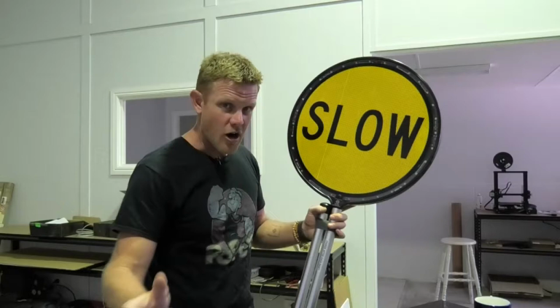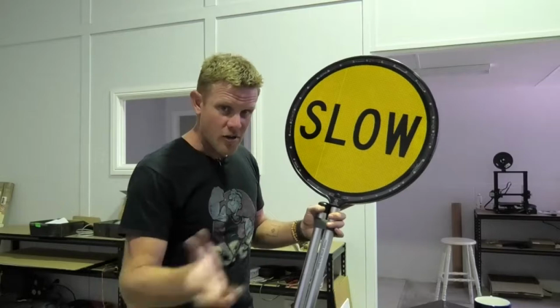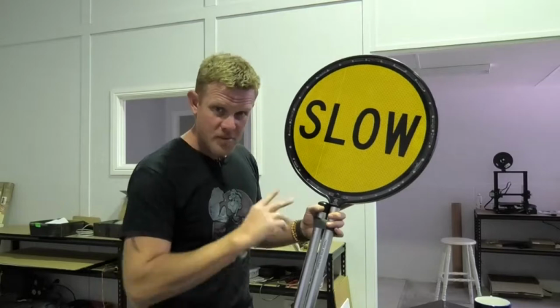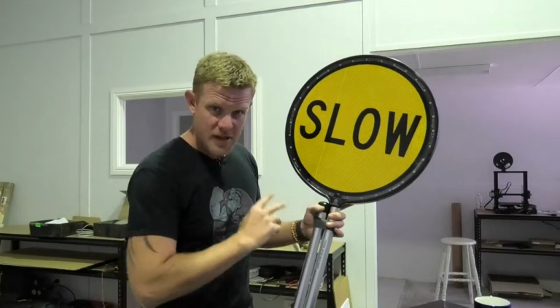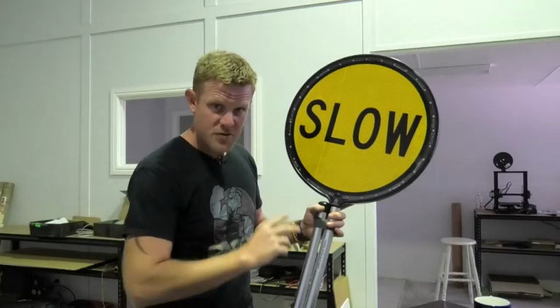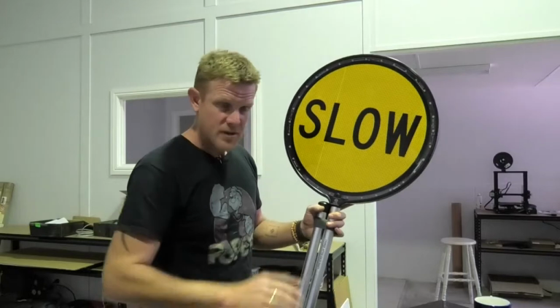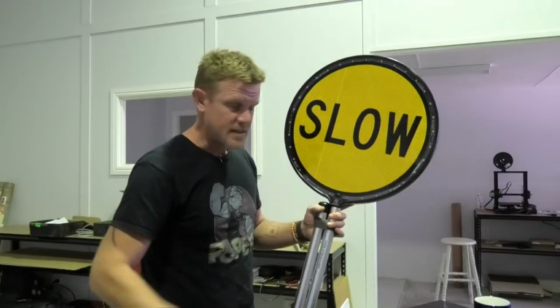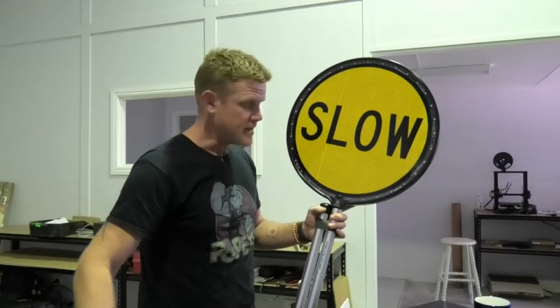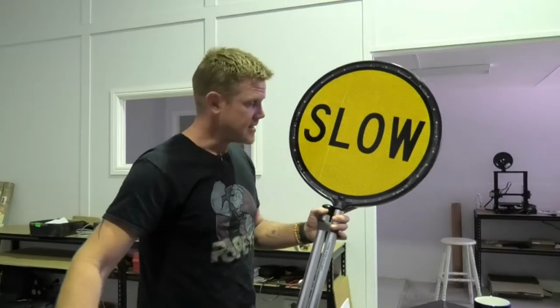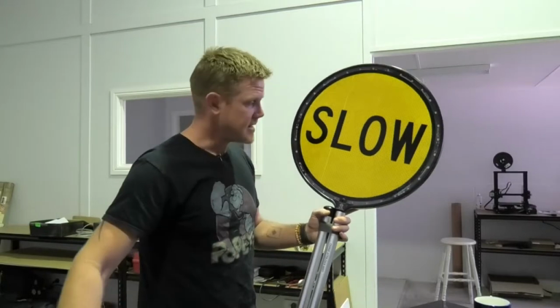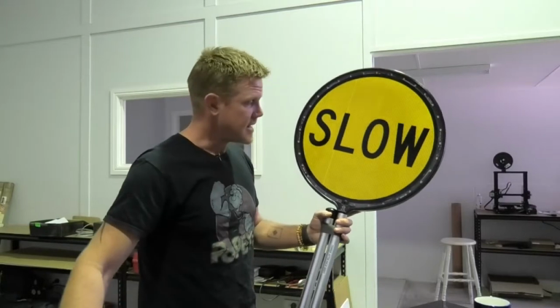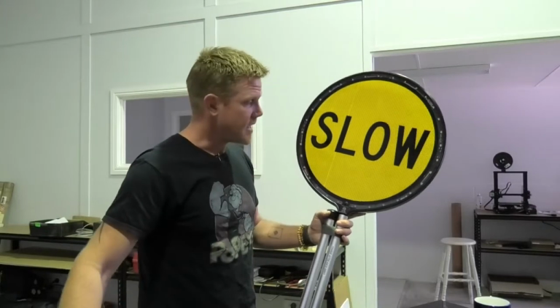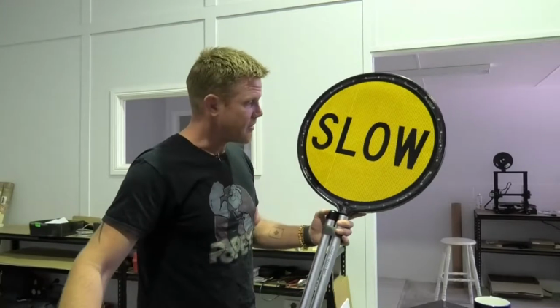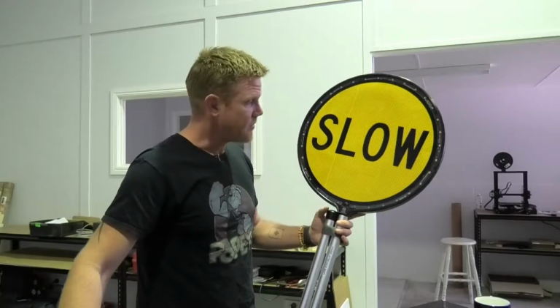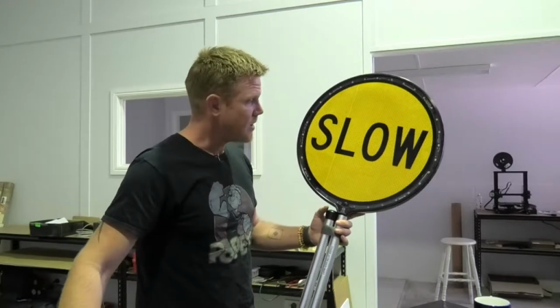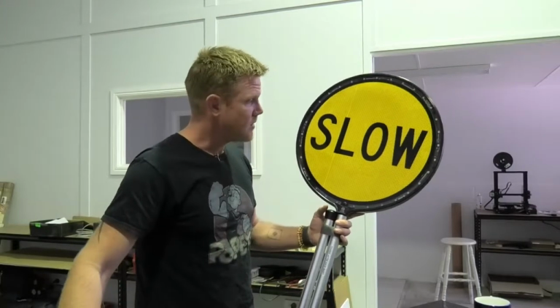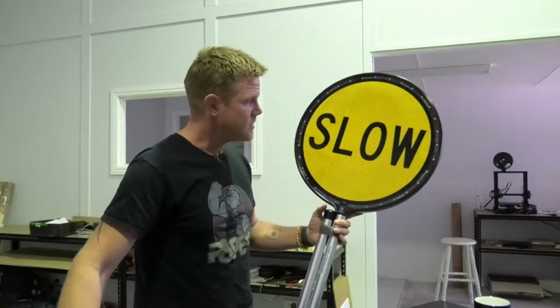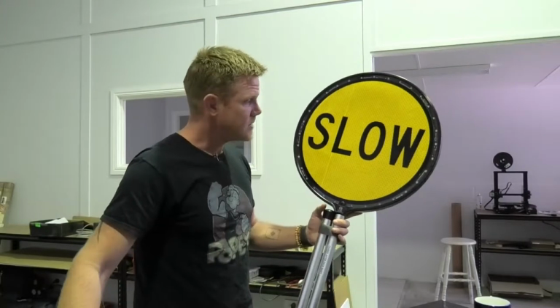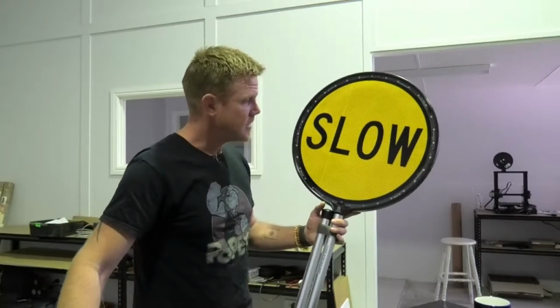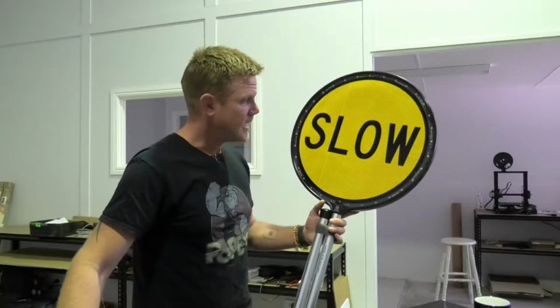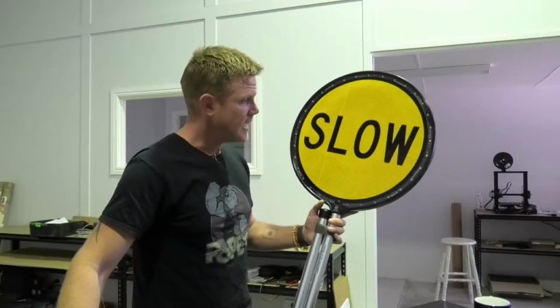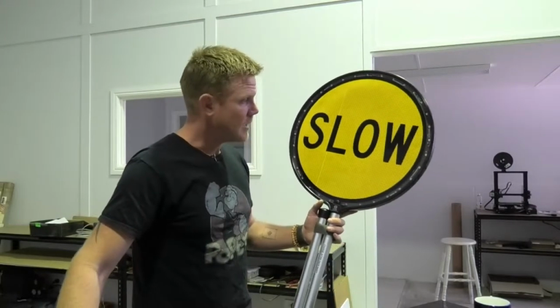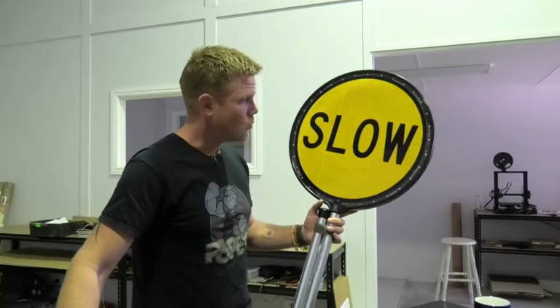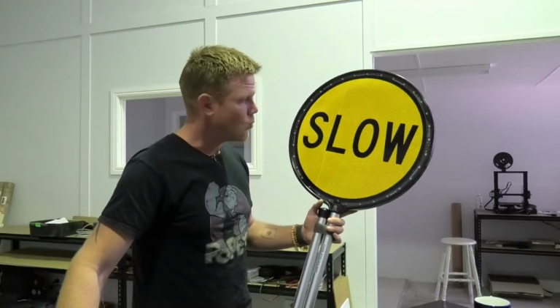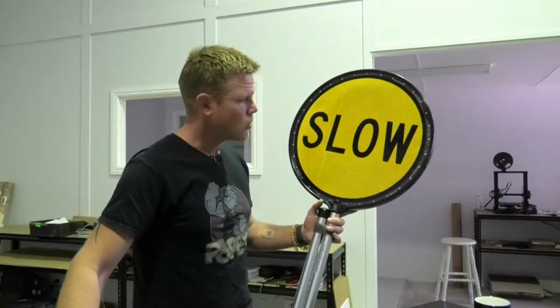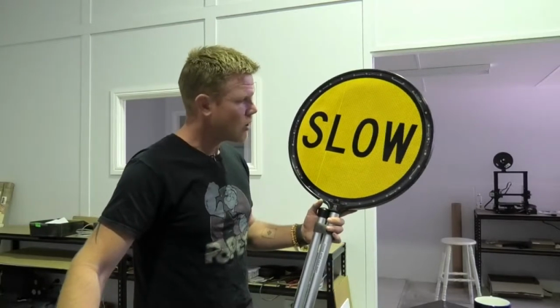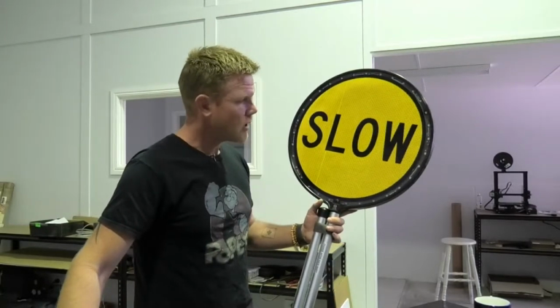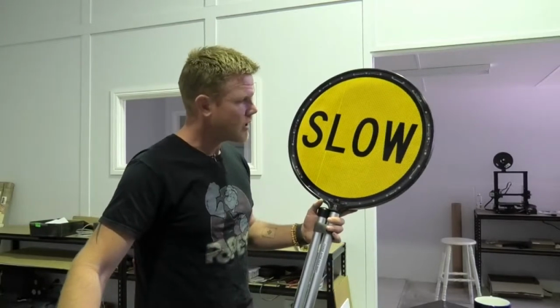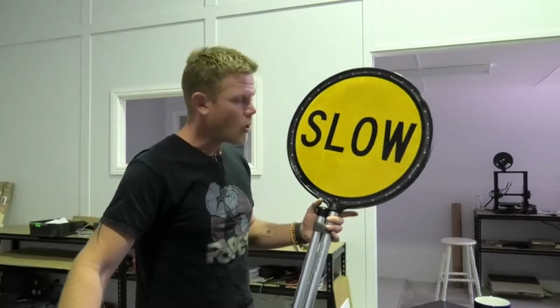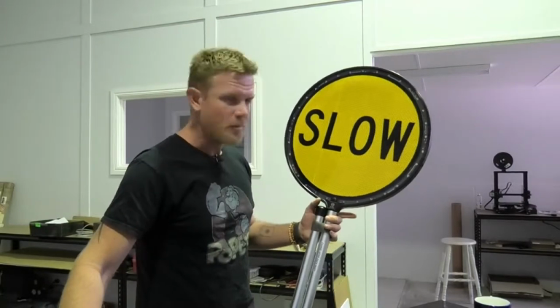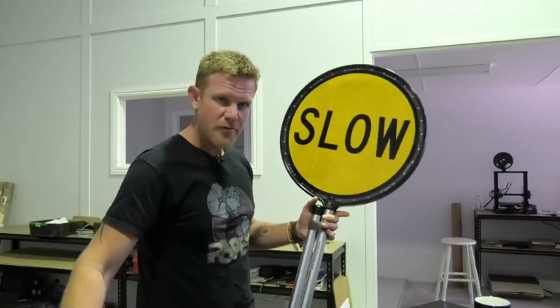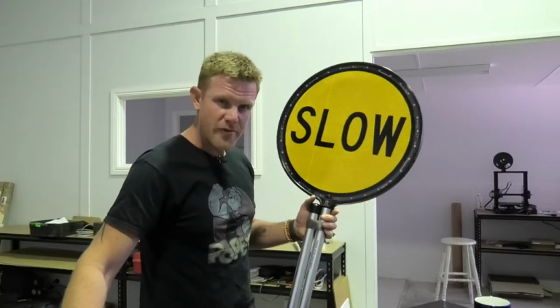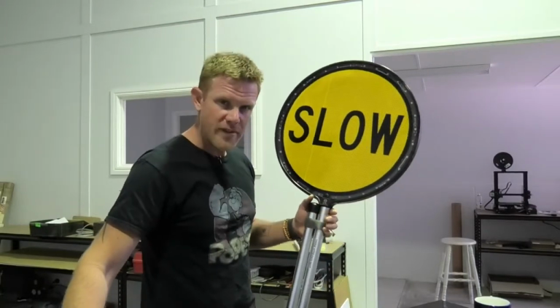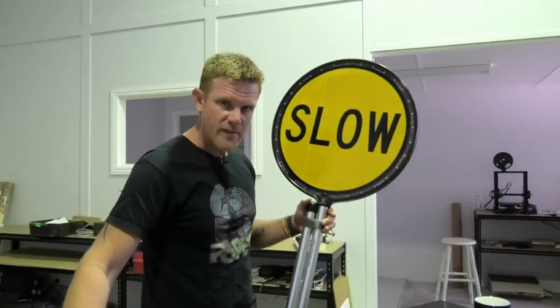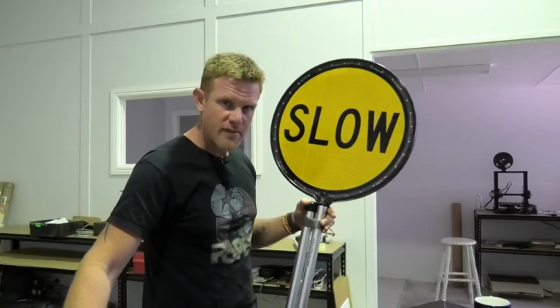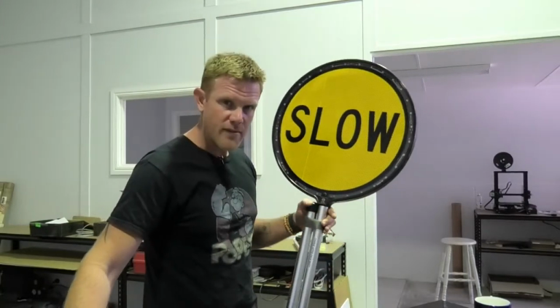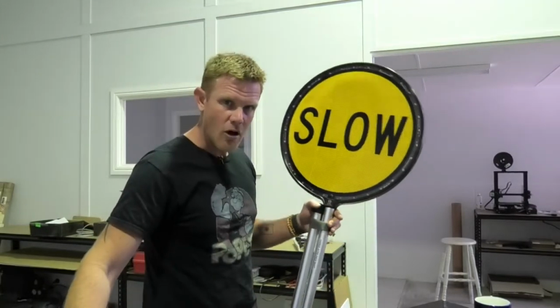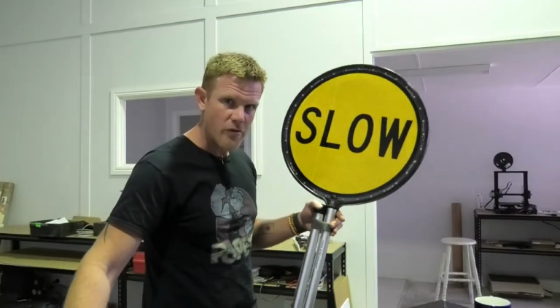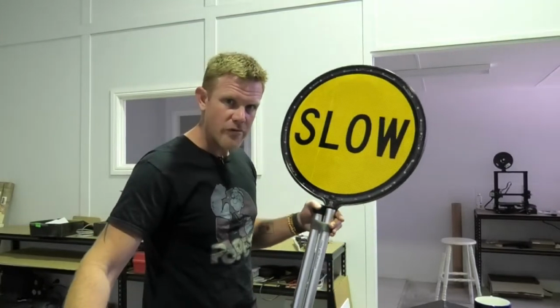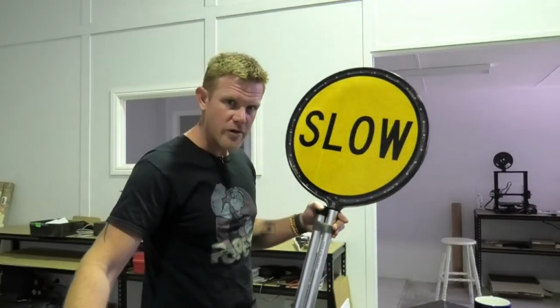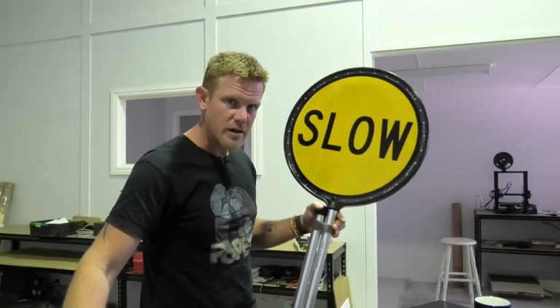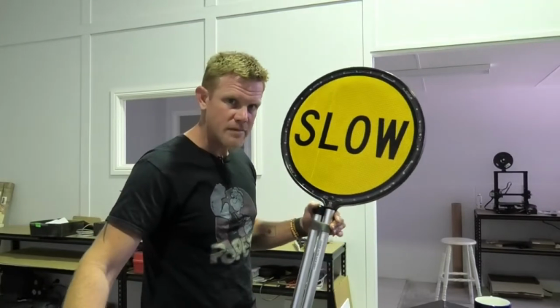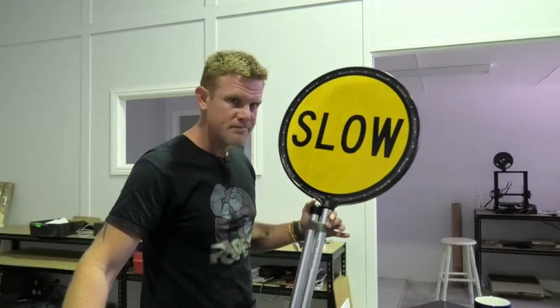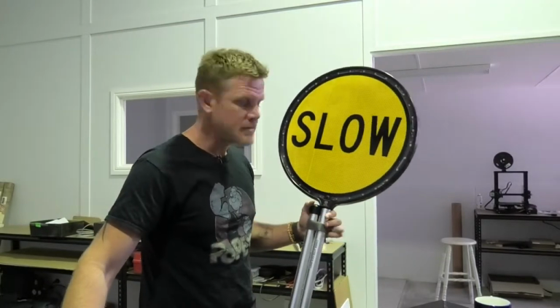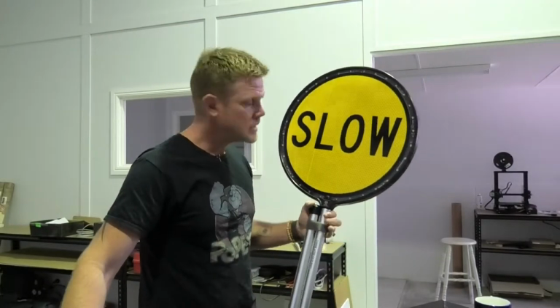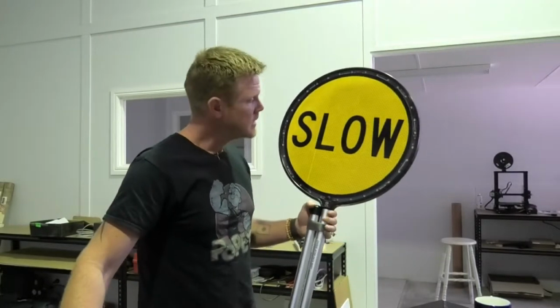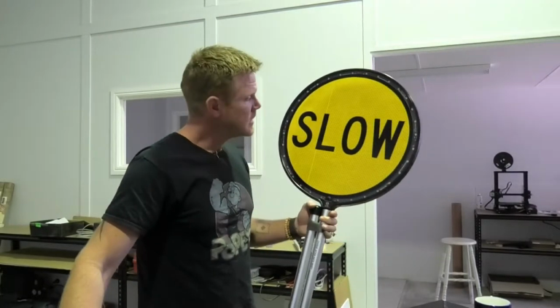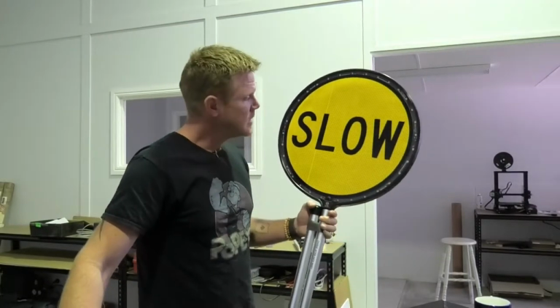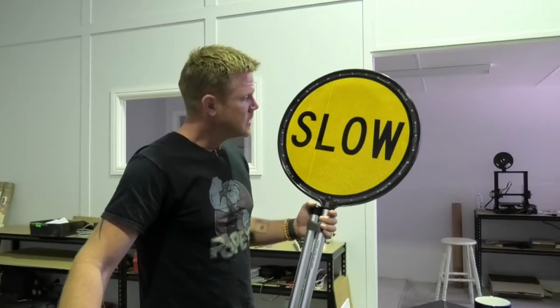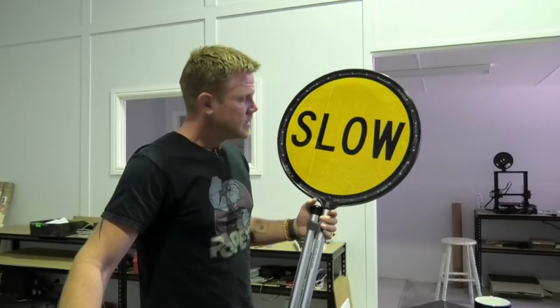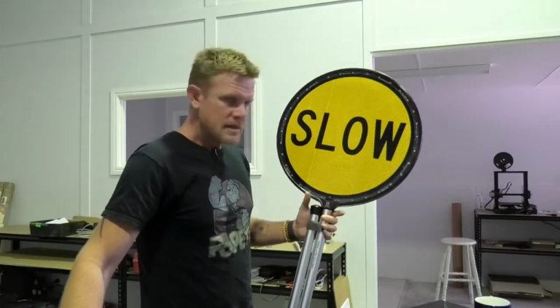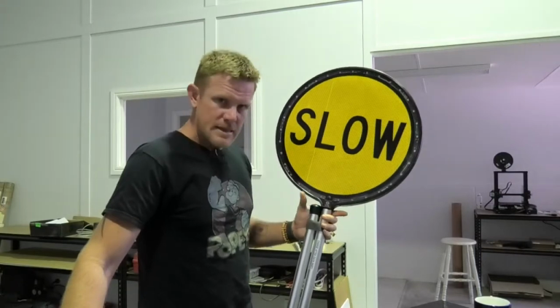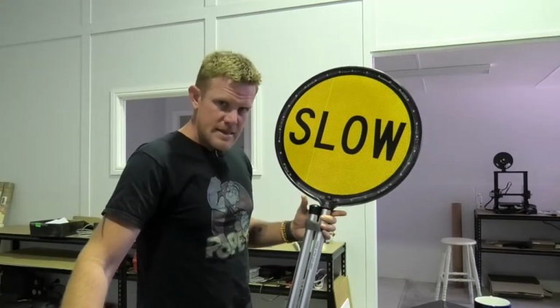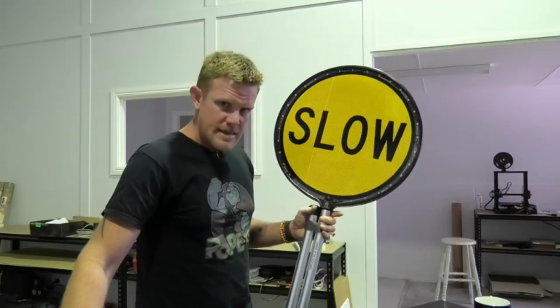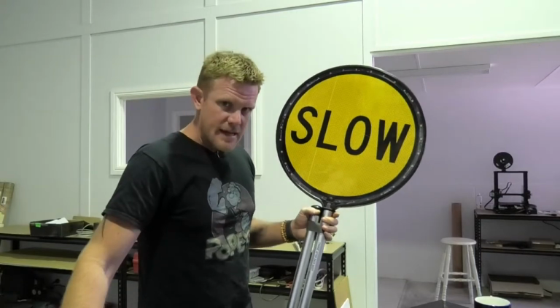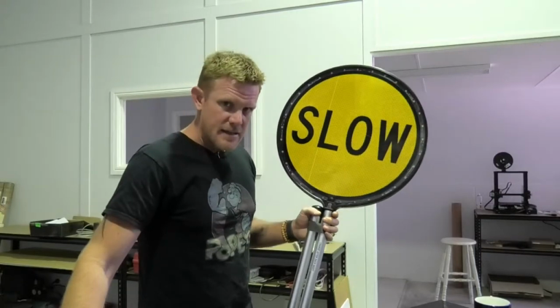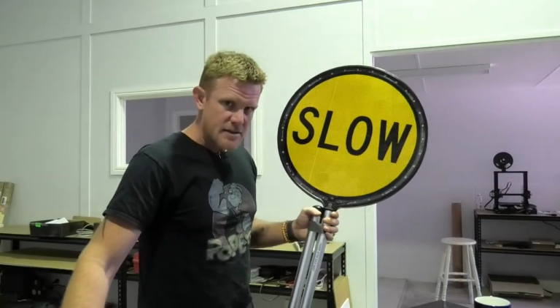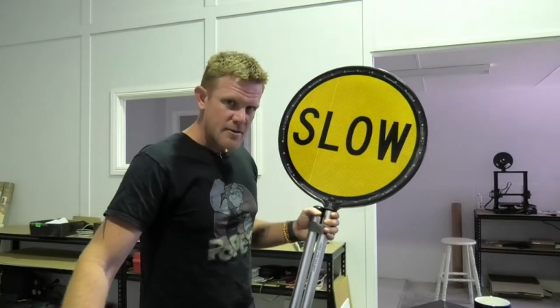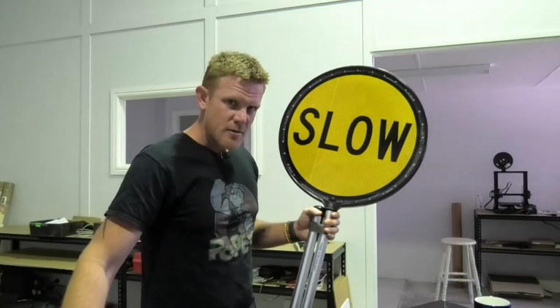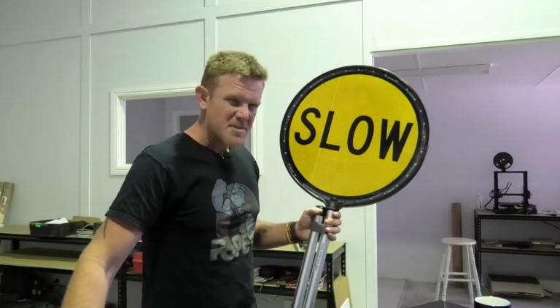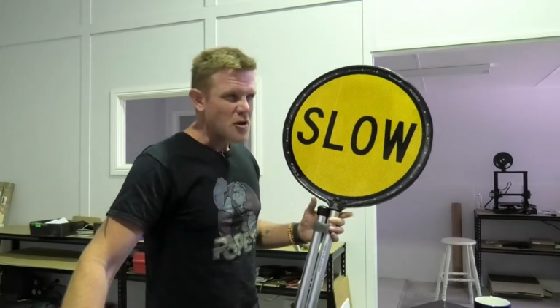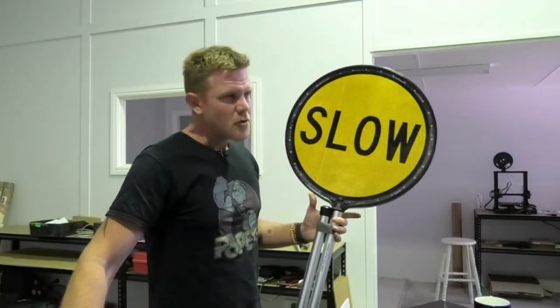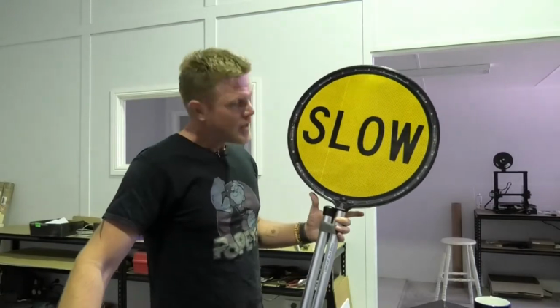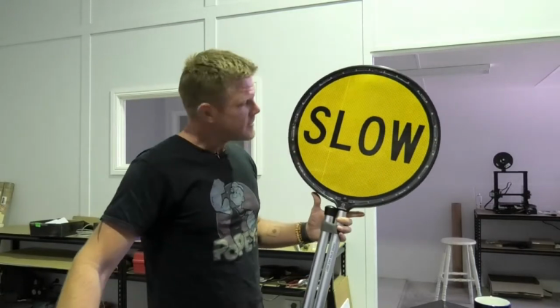I'd be interested to see it out on the road. Would I opt for this over a standard stop slow bat?